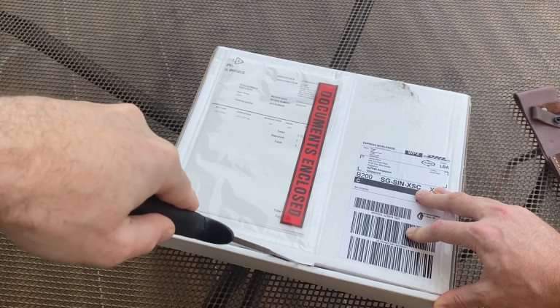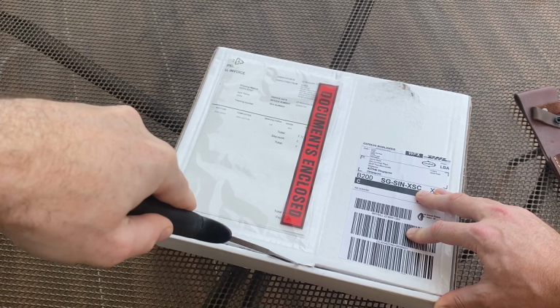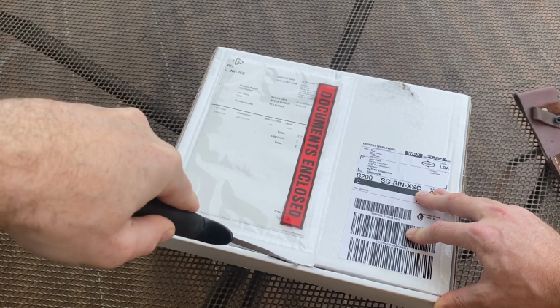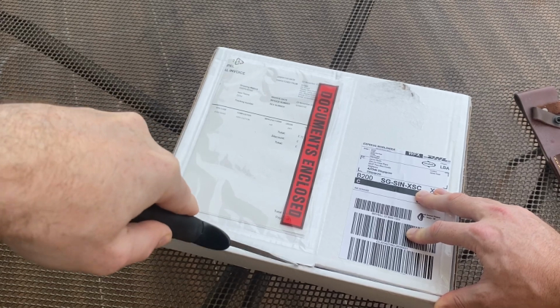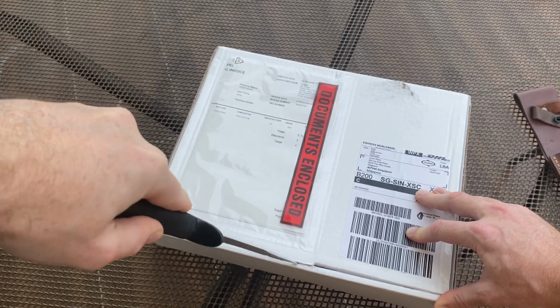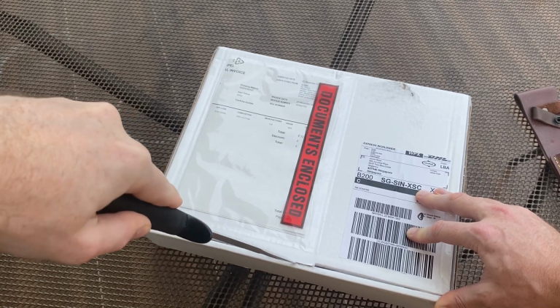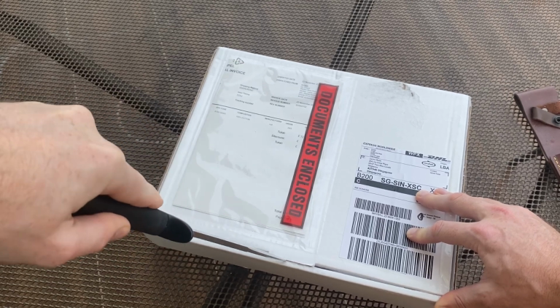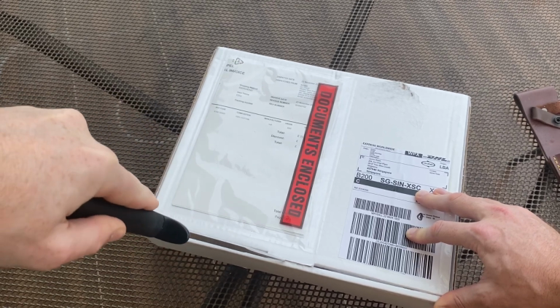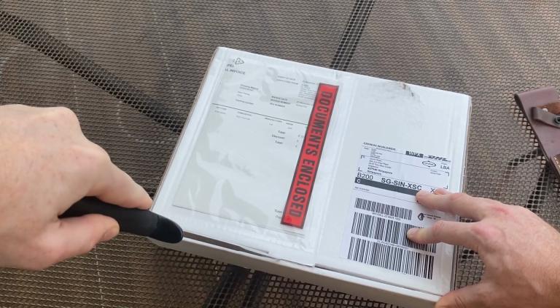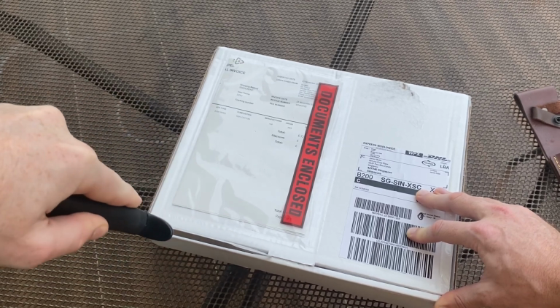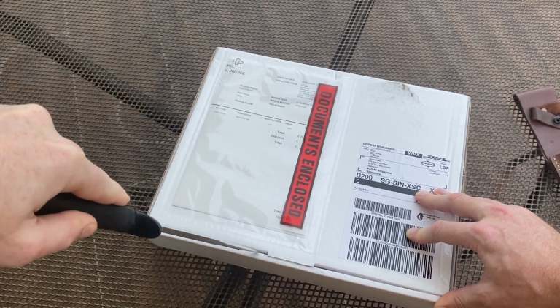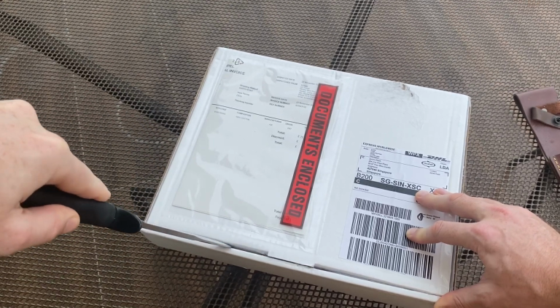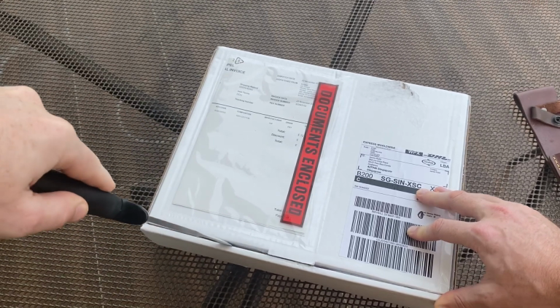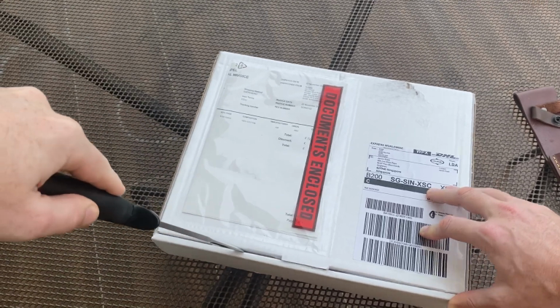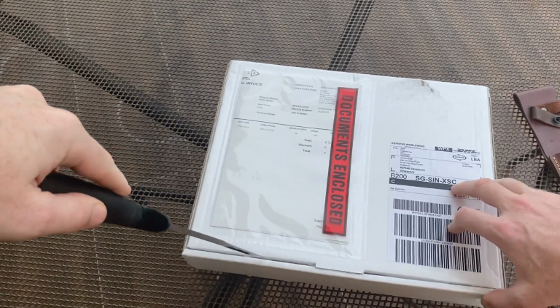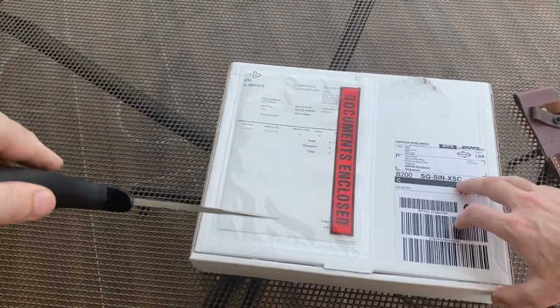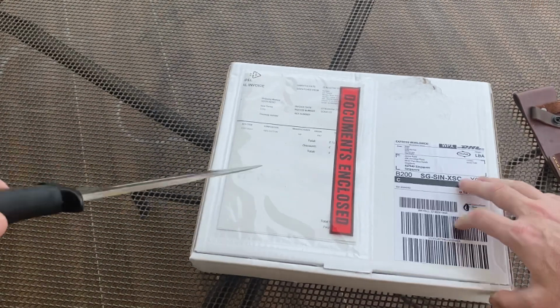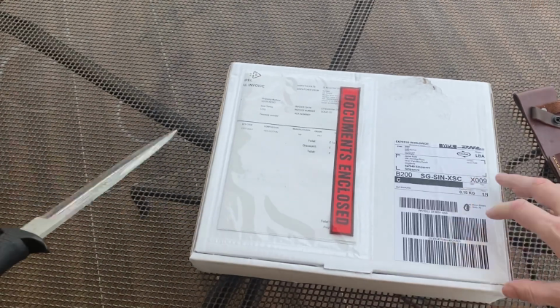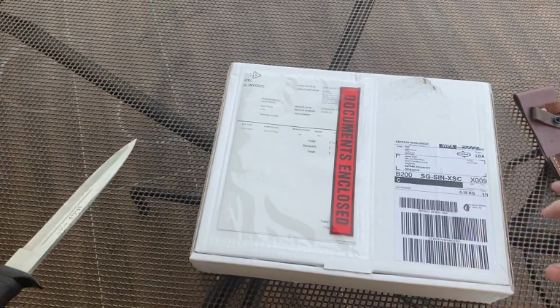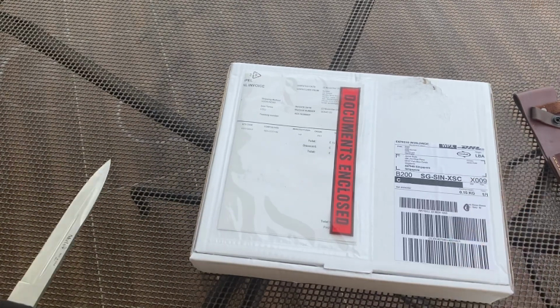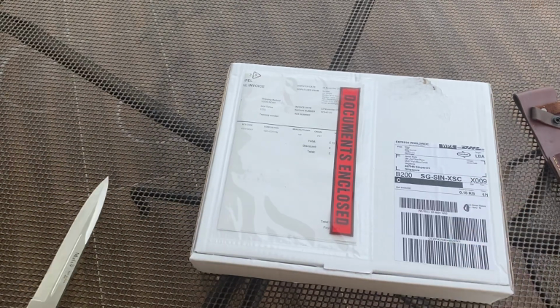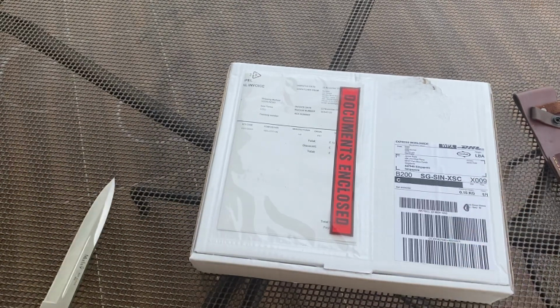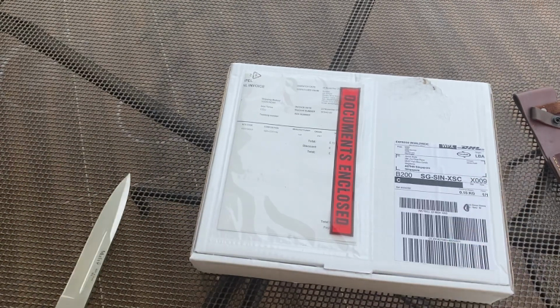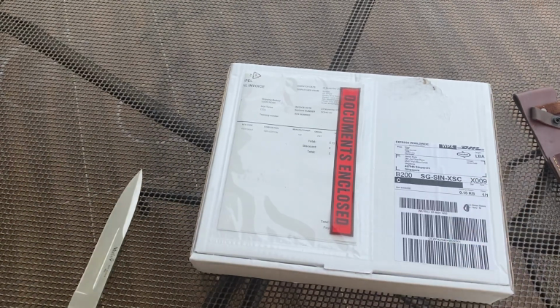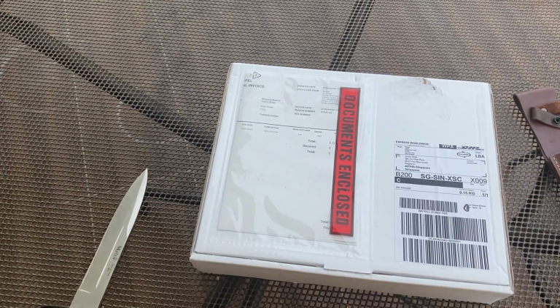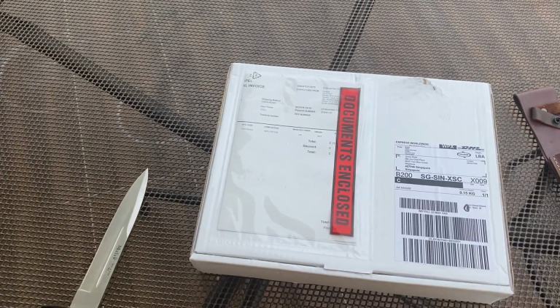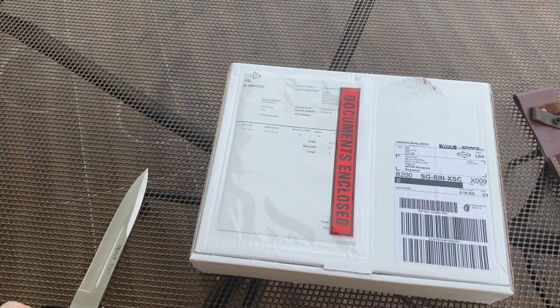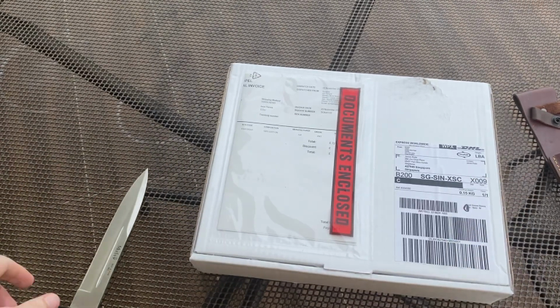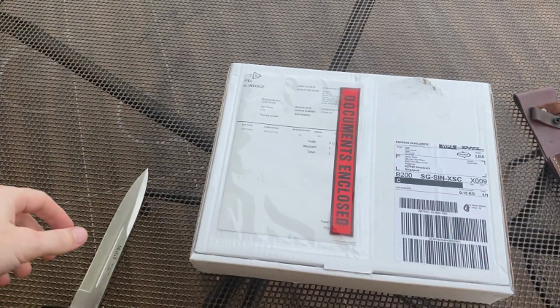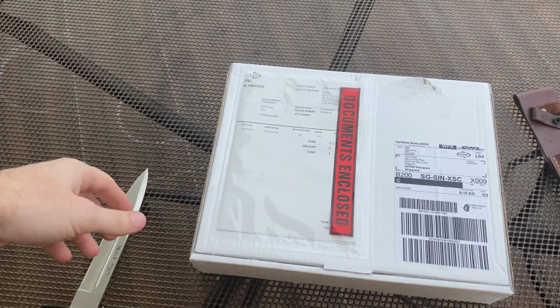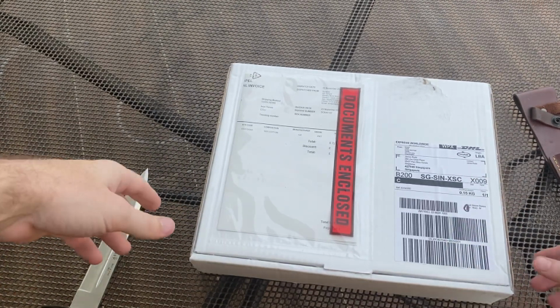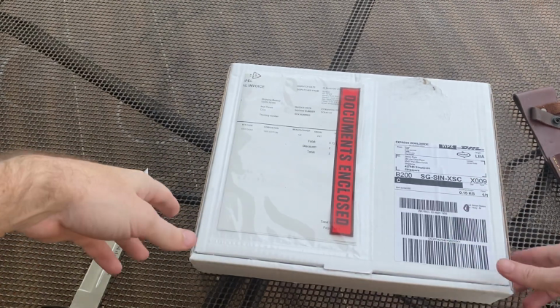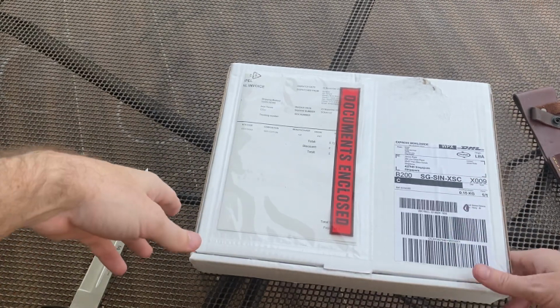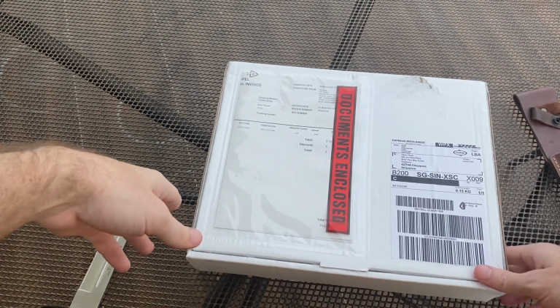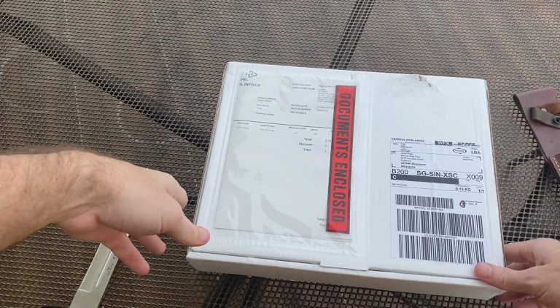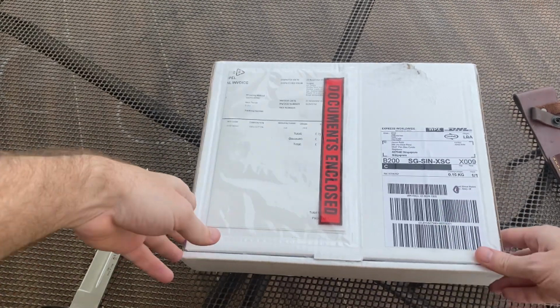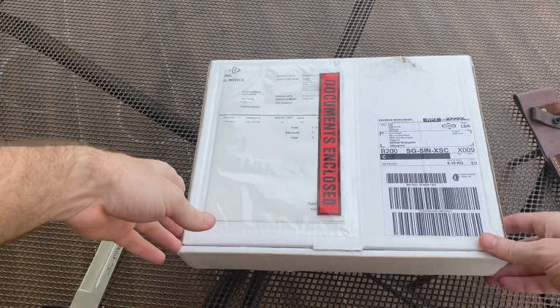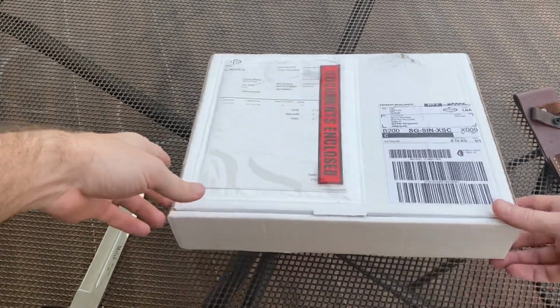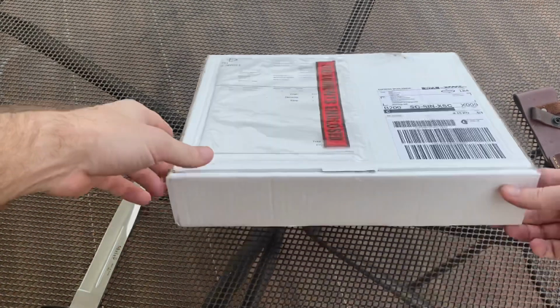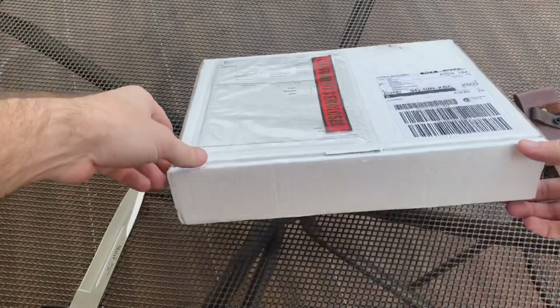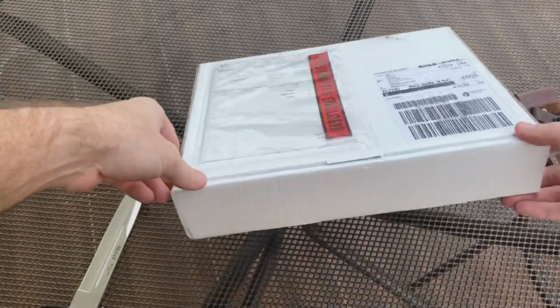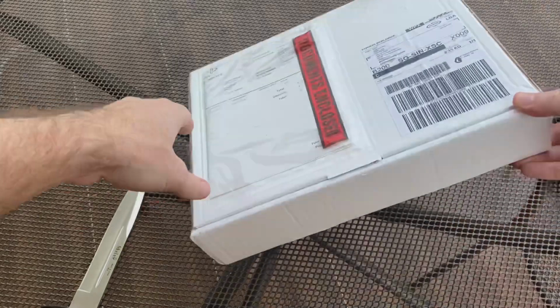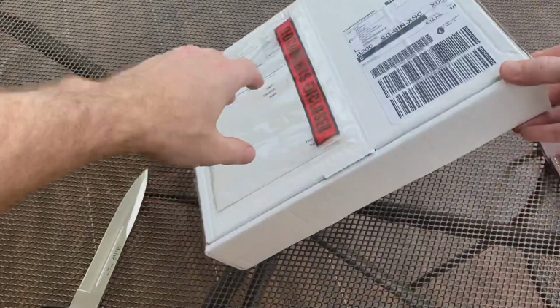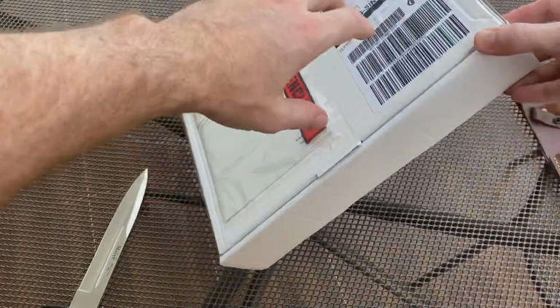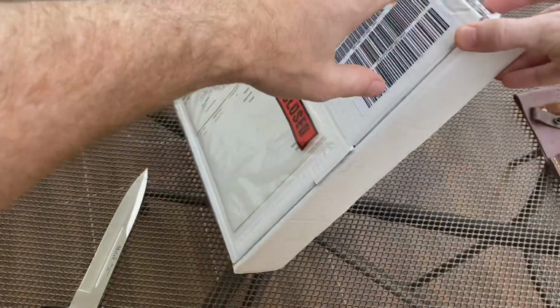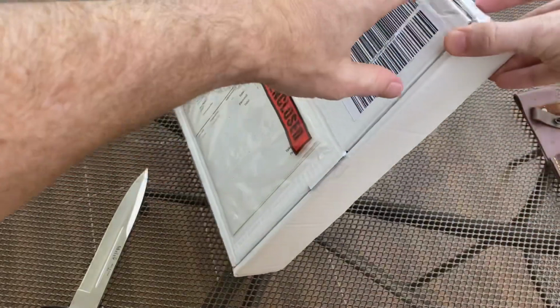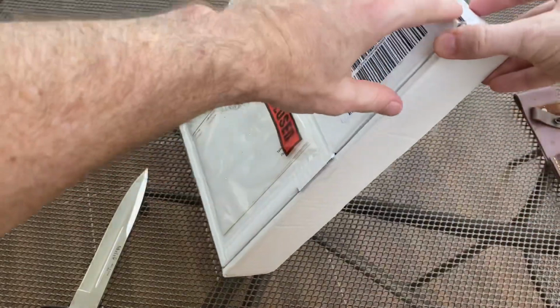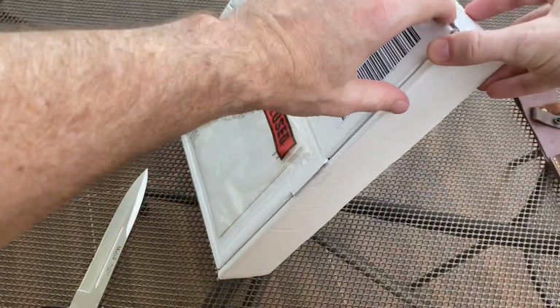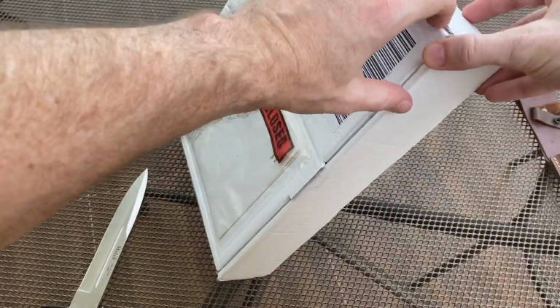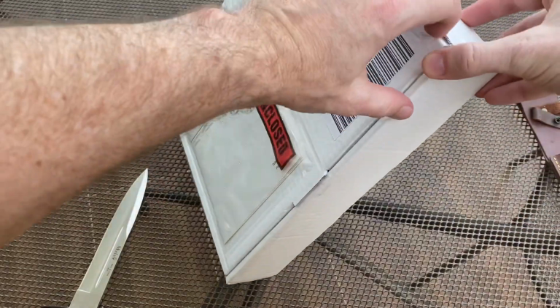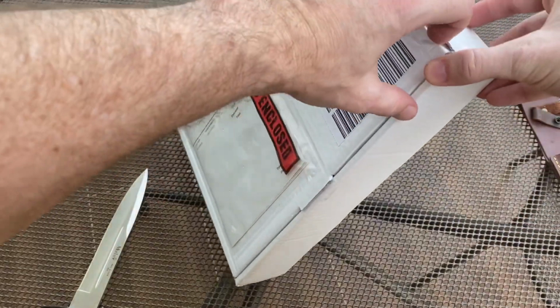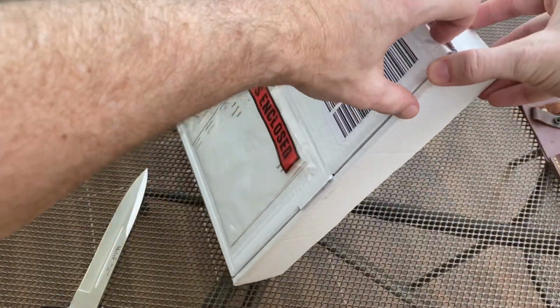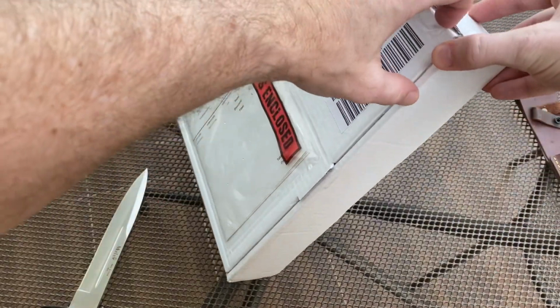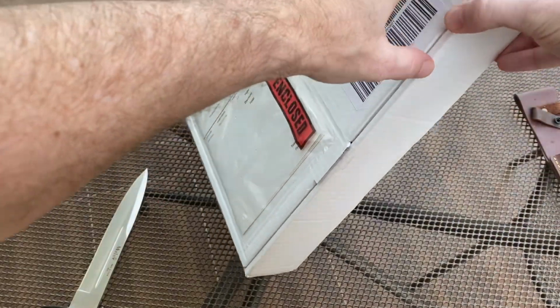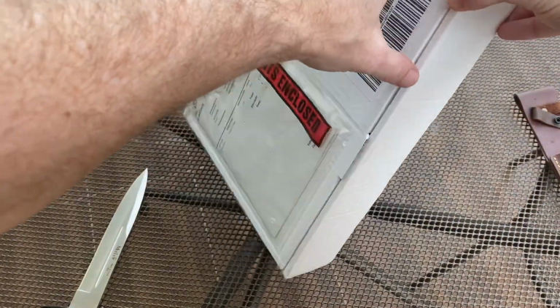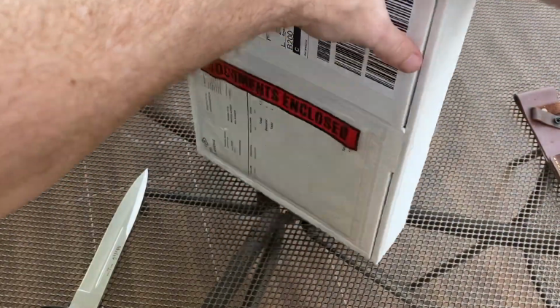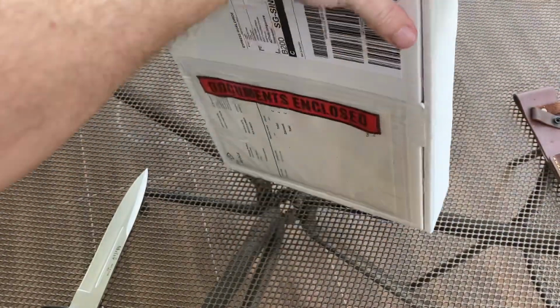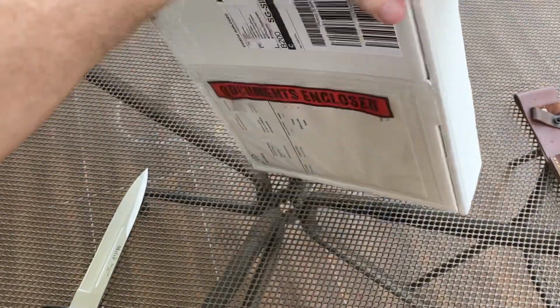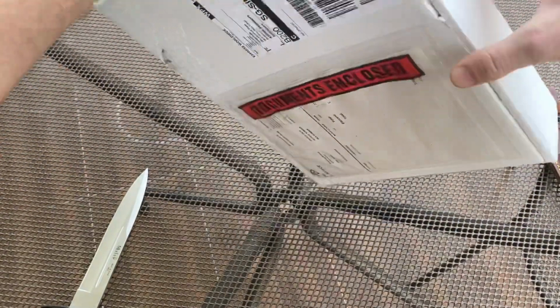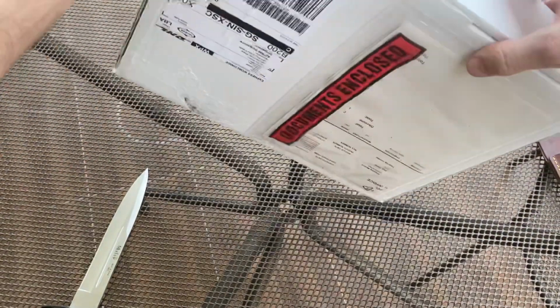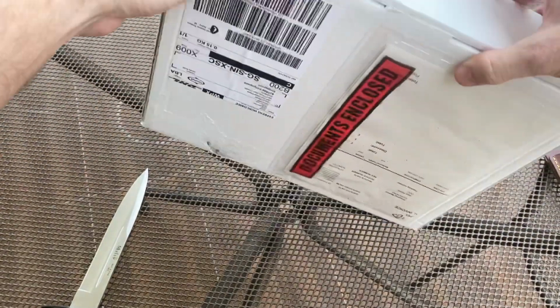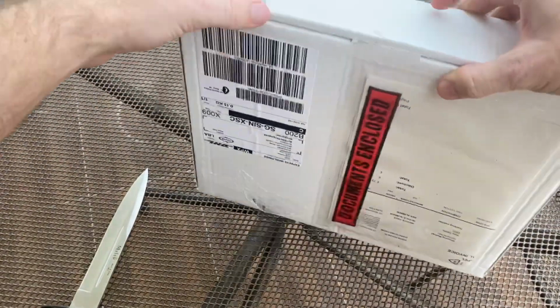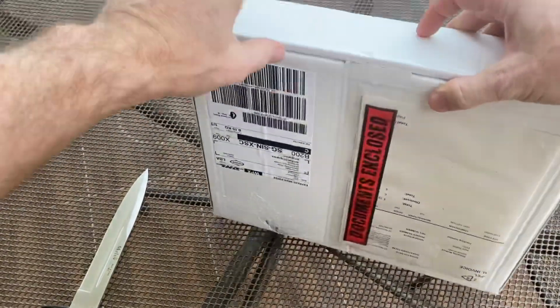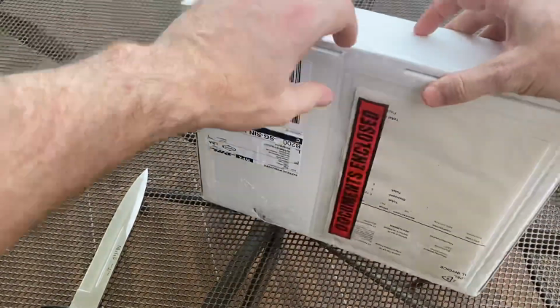I thought I'd pick one up, check the size first, and then if I like the size I'll order more.